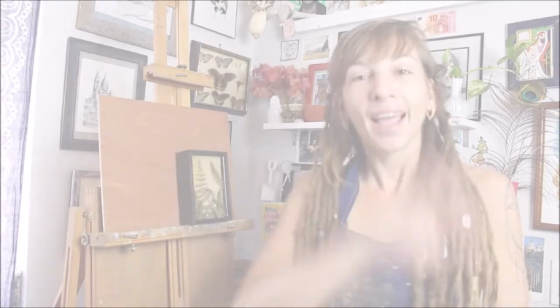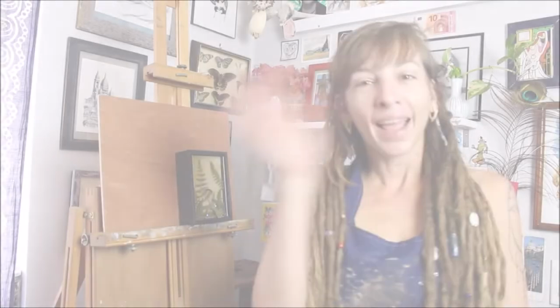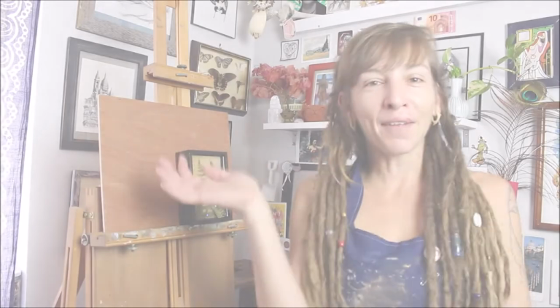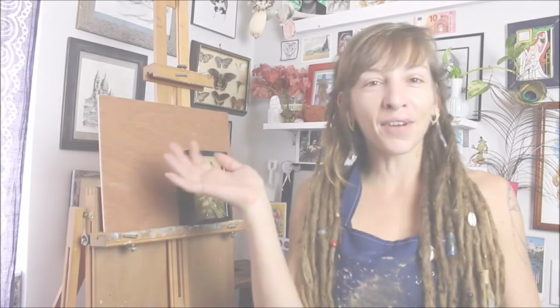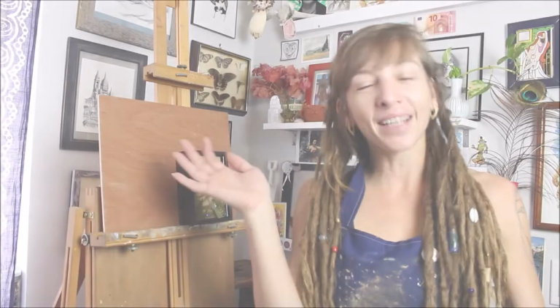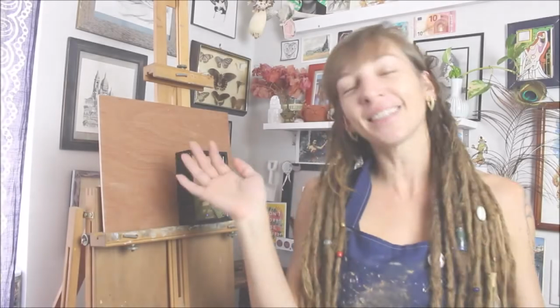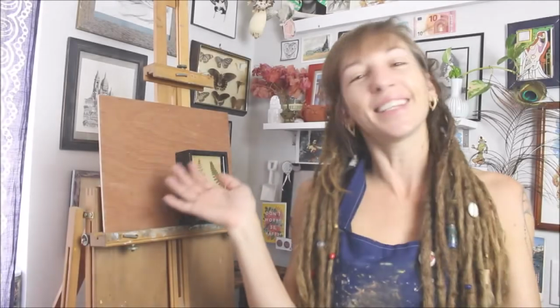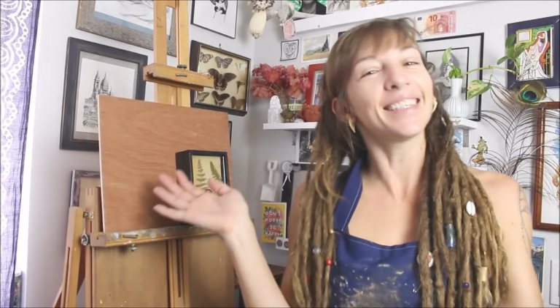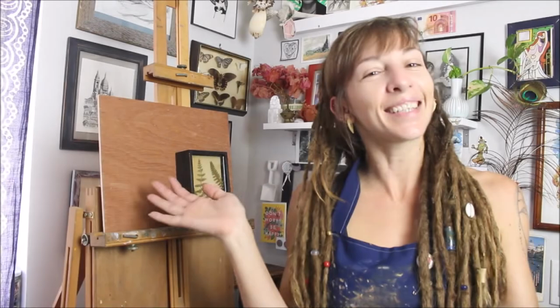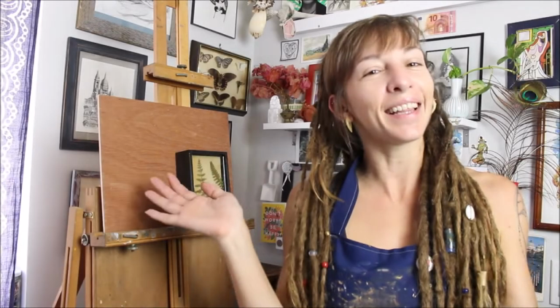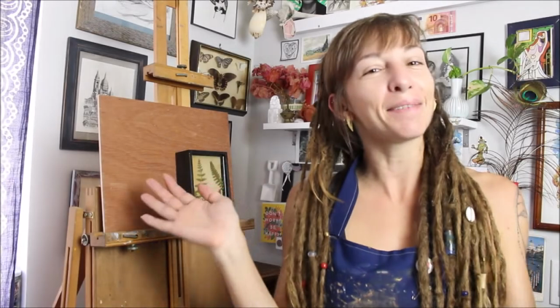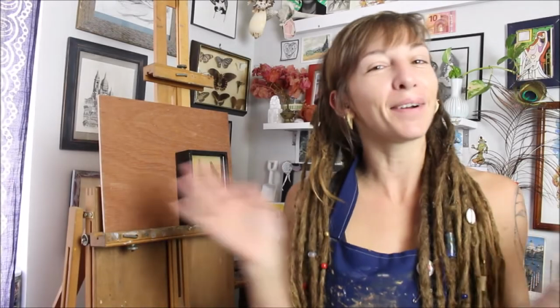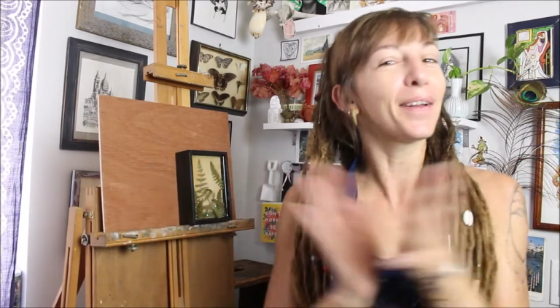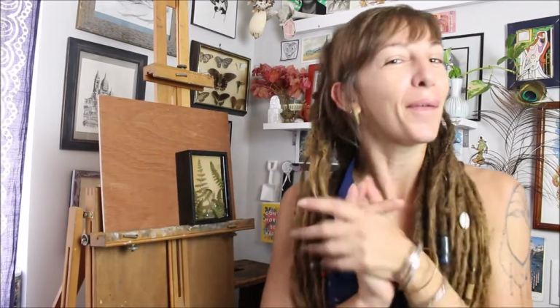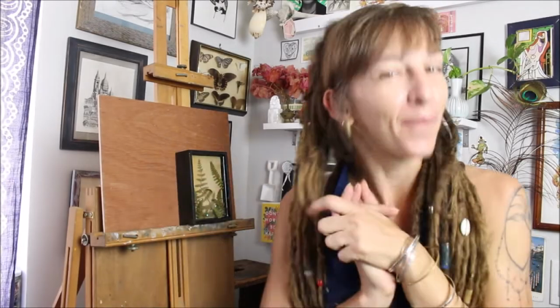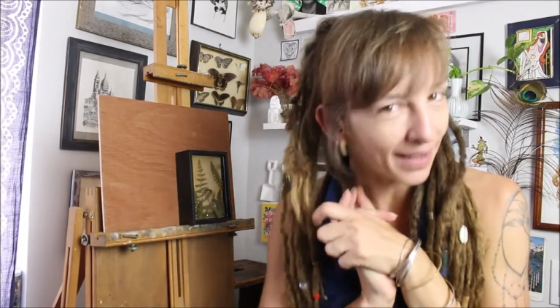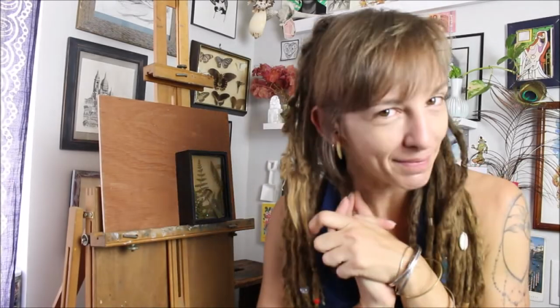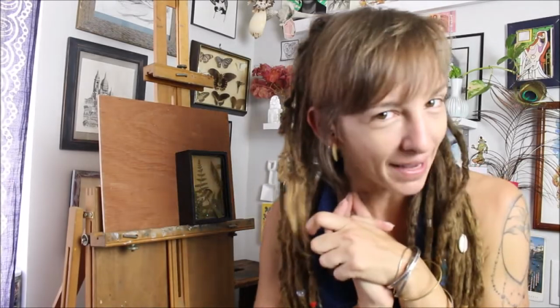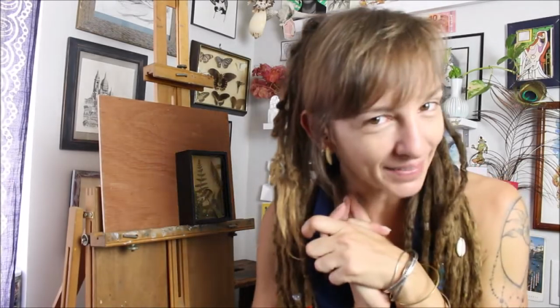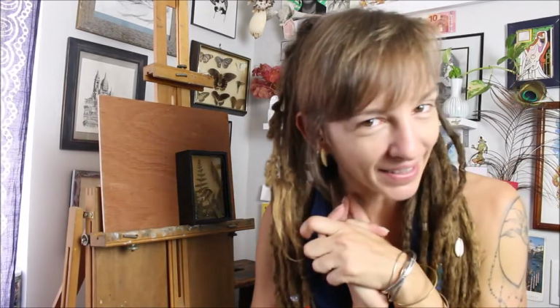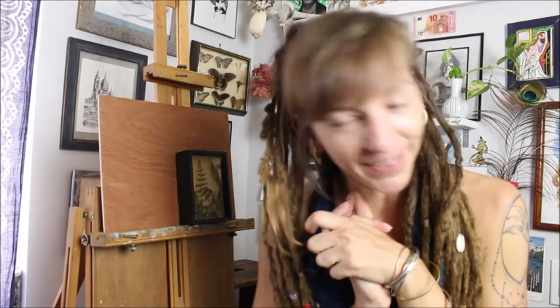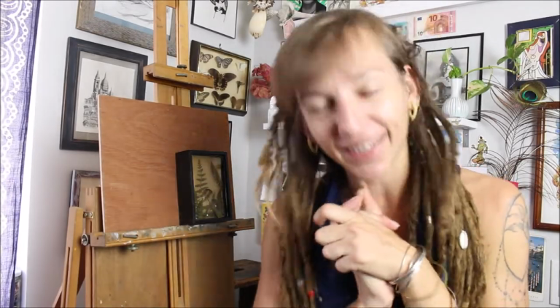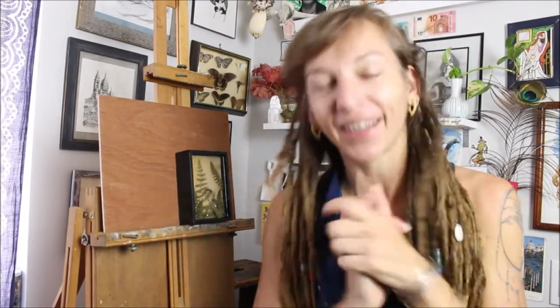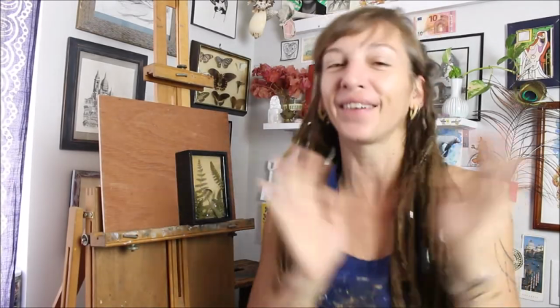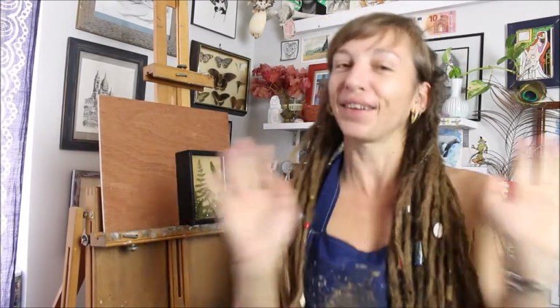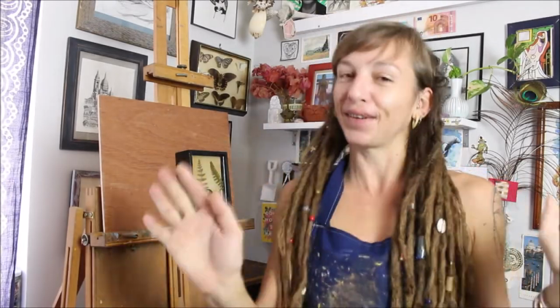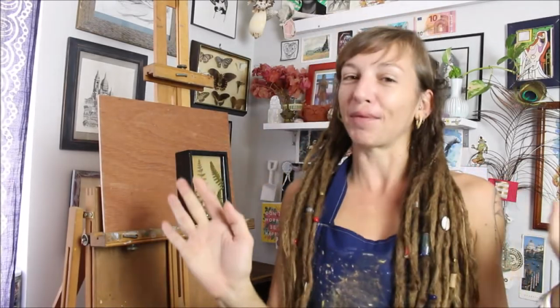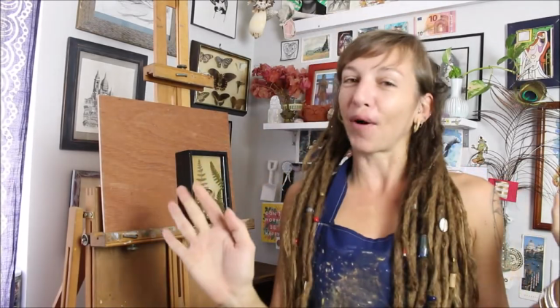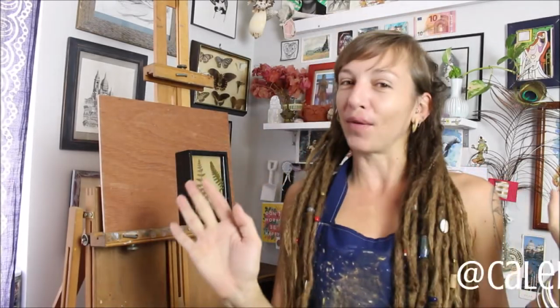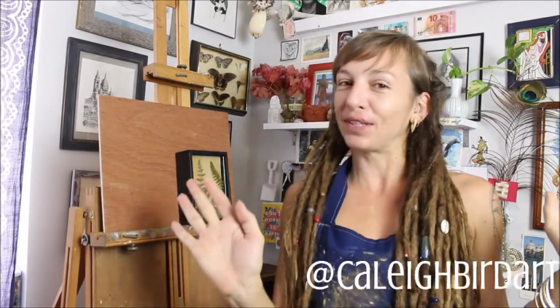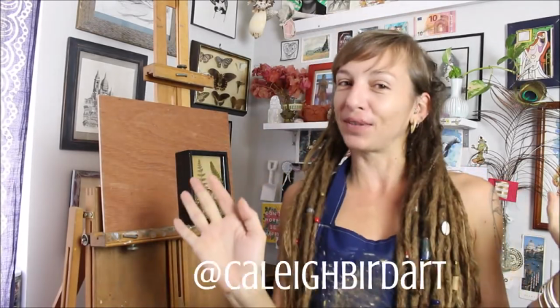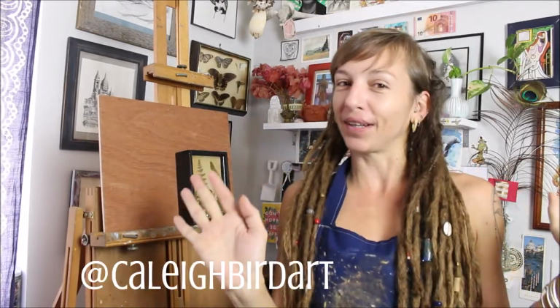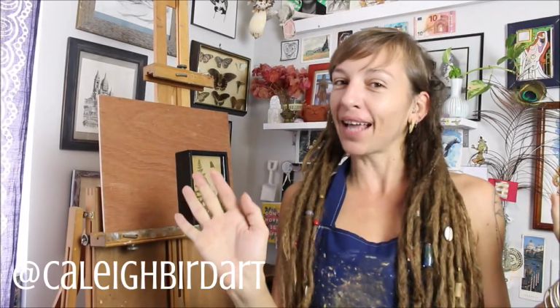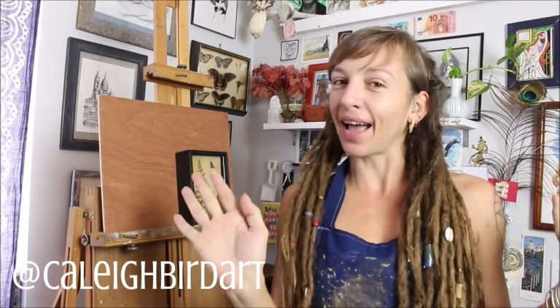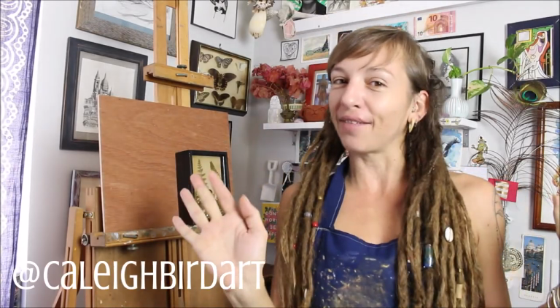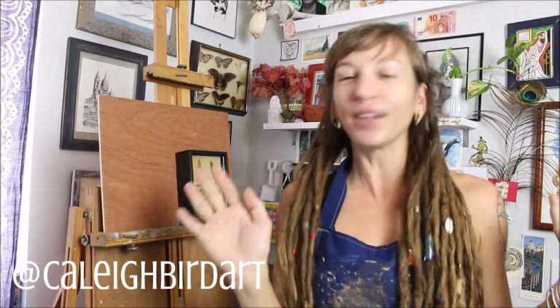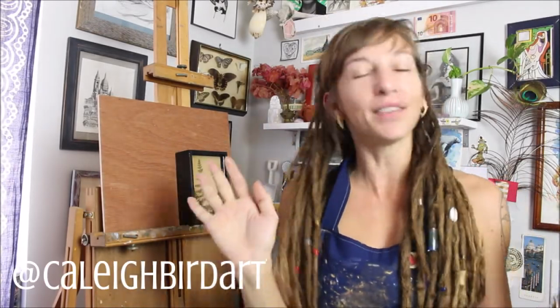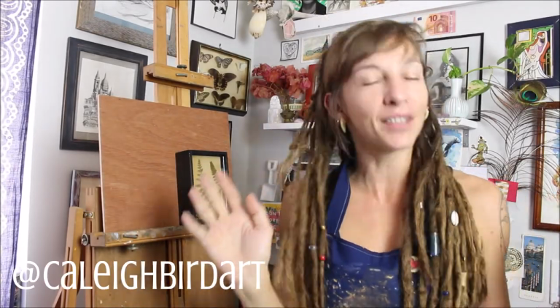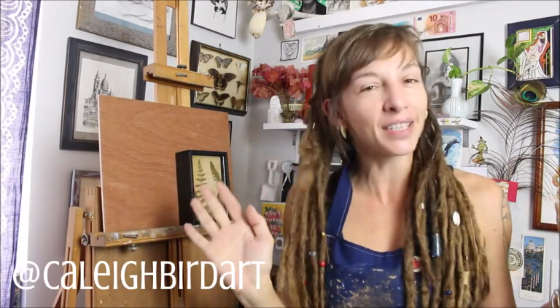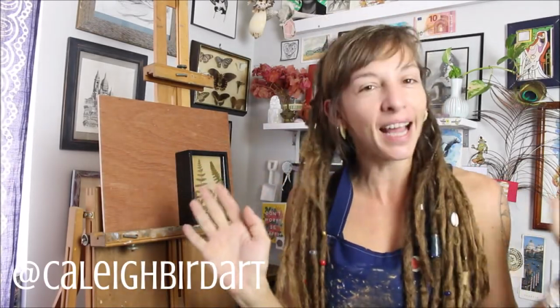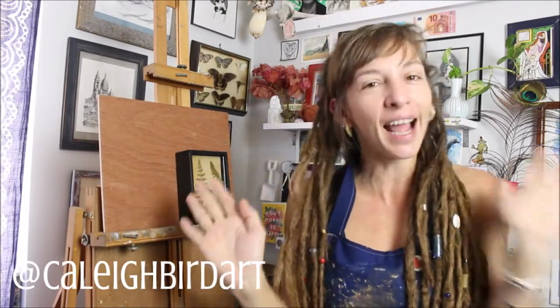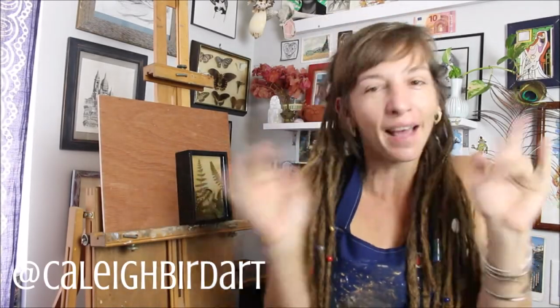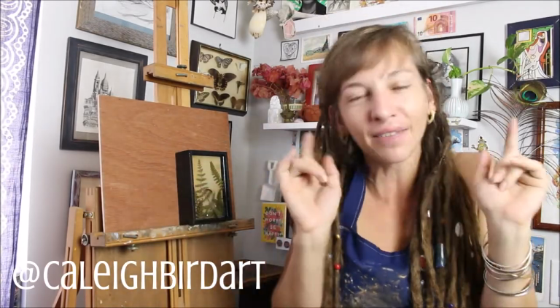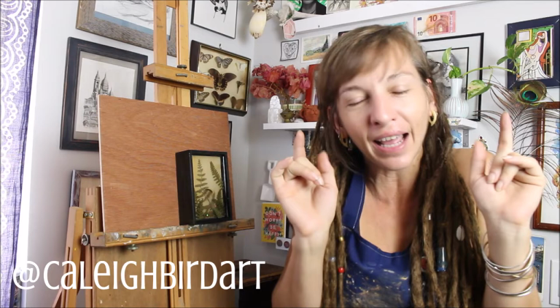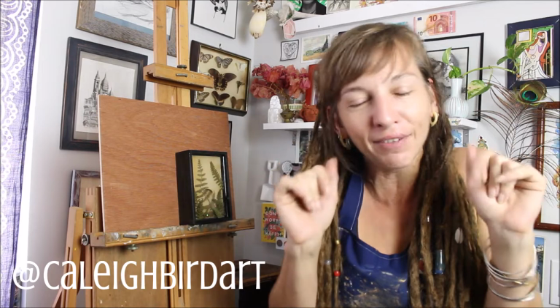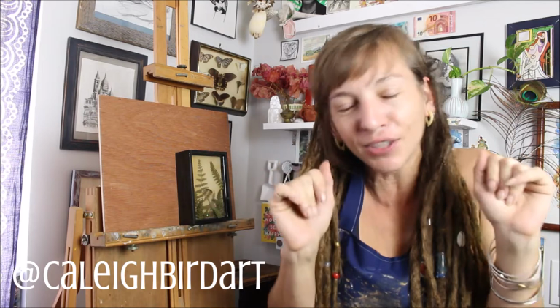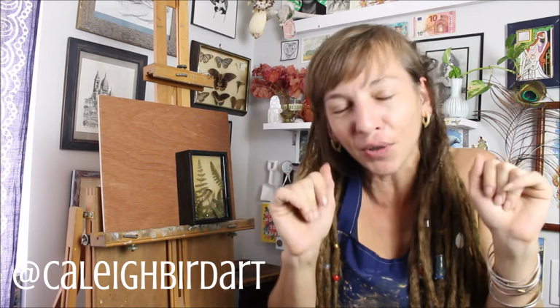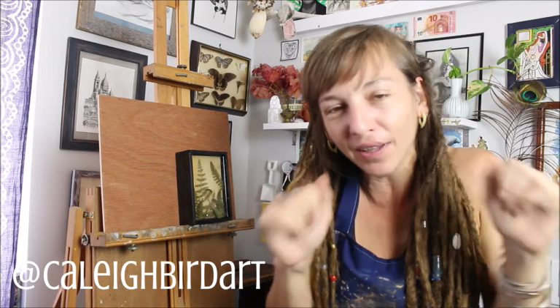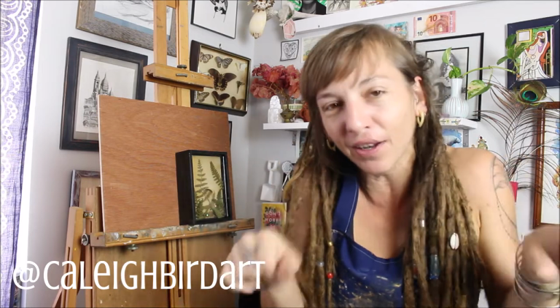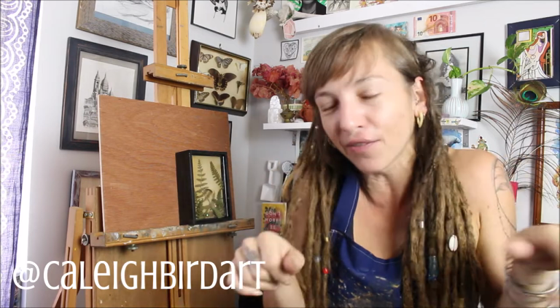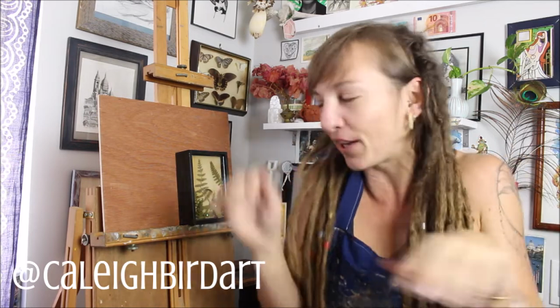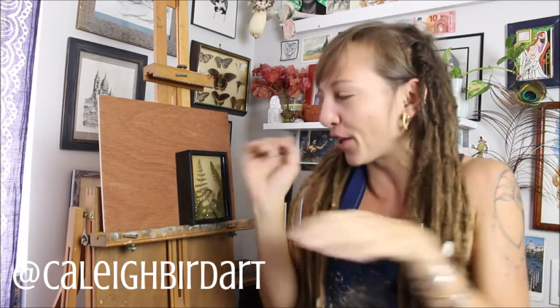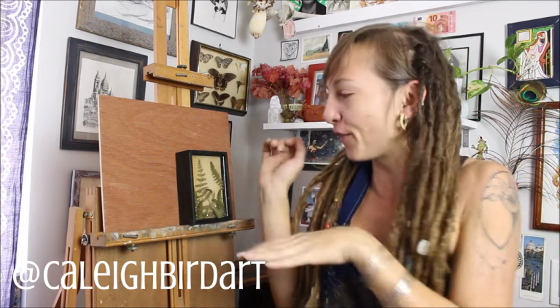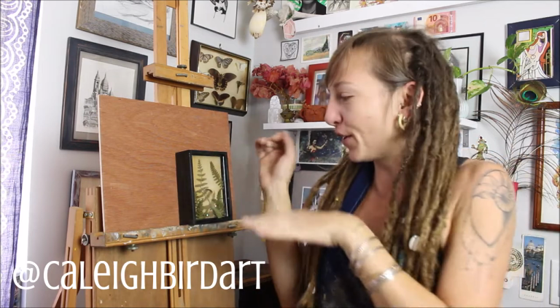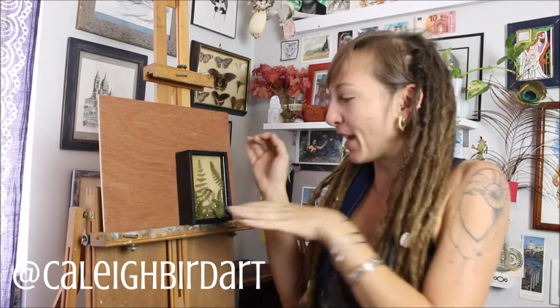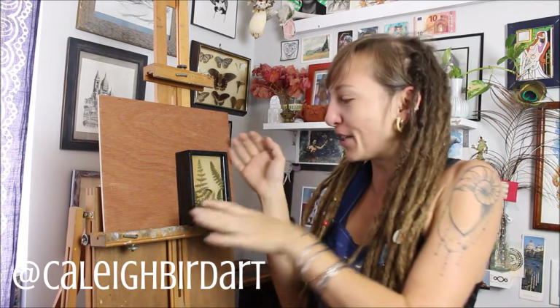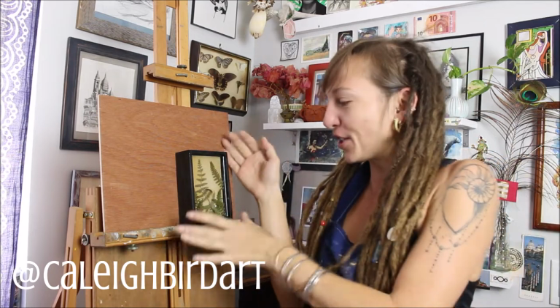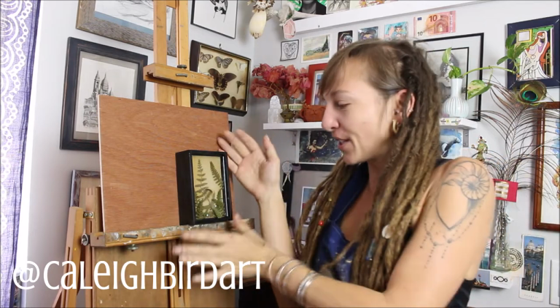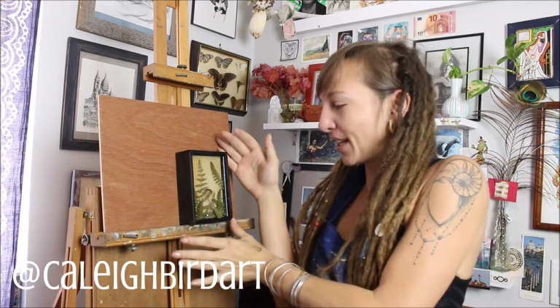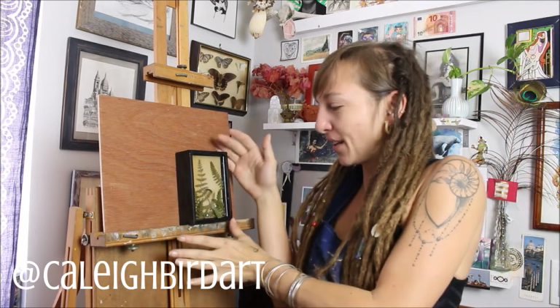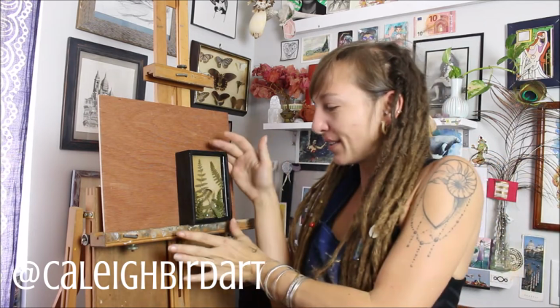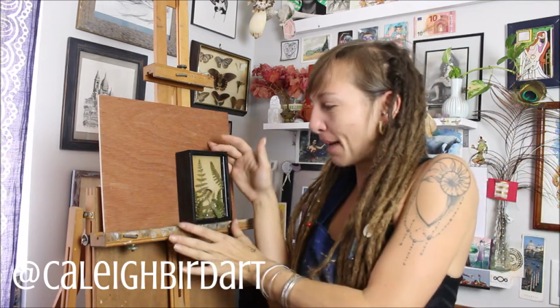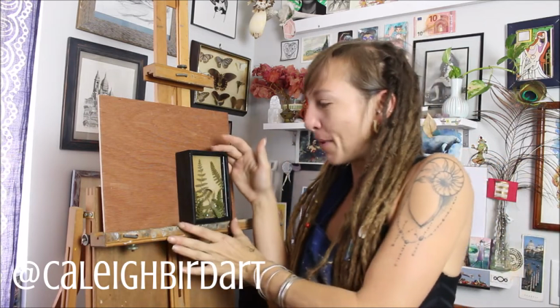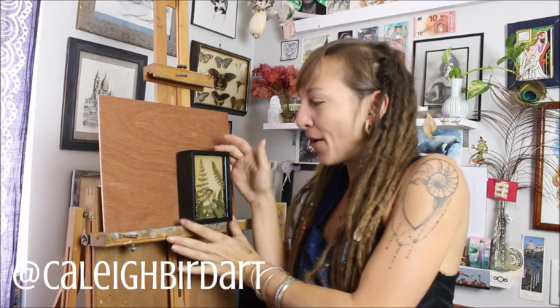Hey friends, it's Kaley Burke. Welcome back to my studio. You know I'm always thrilled to have you. So today I have kind of a short little video for you, just a little demo.